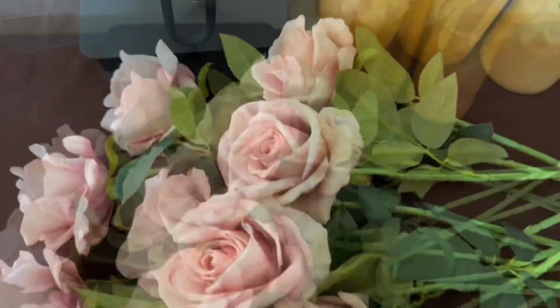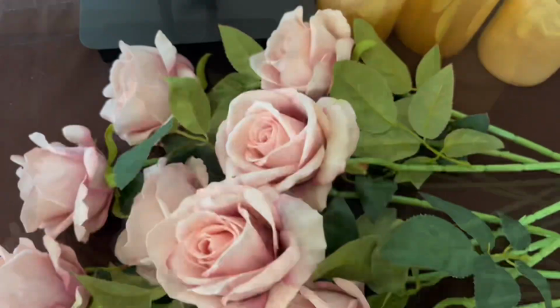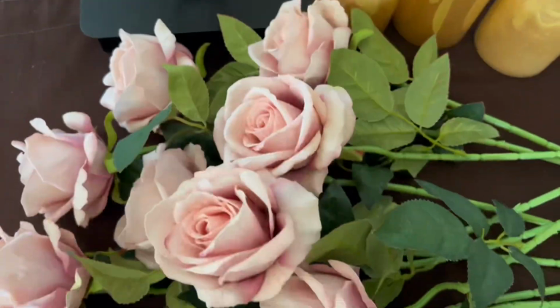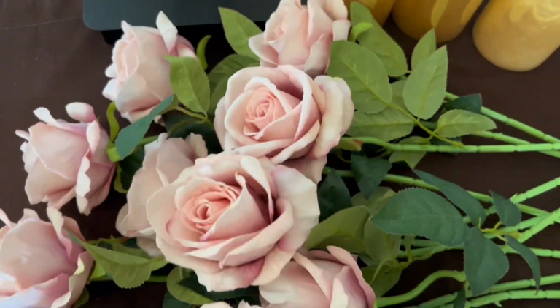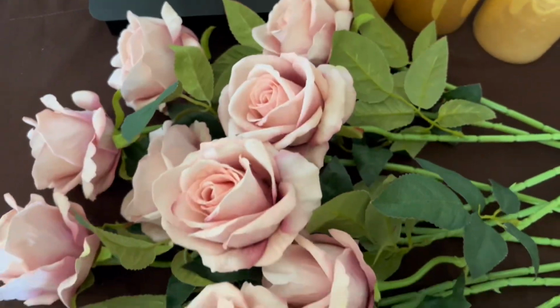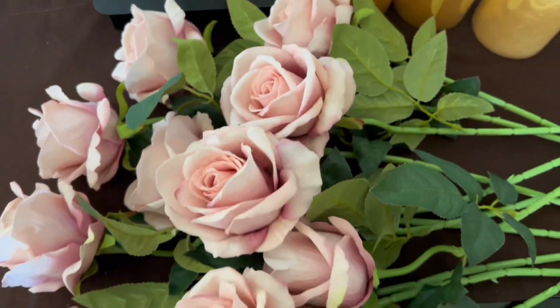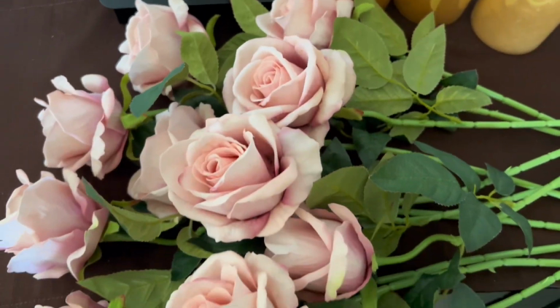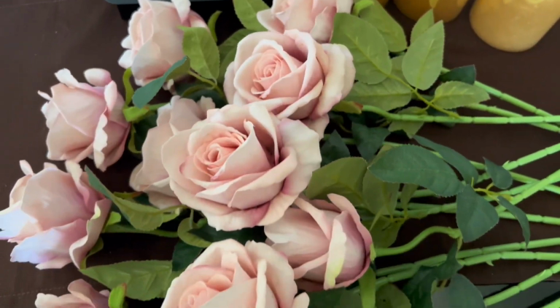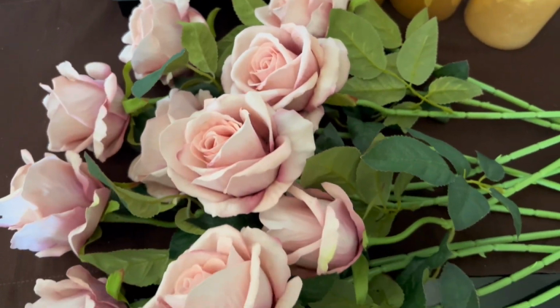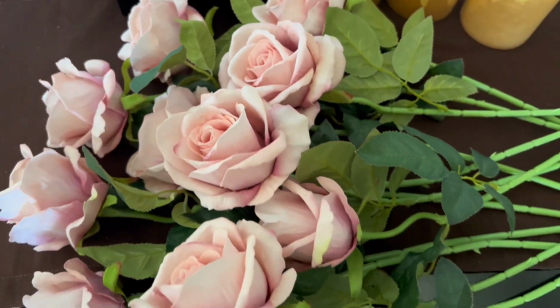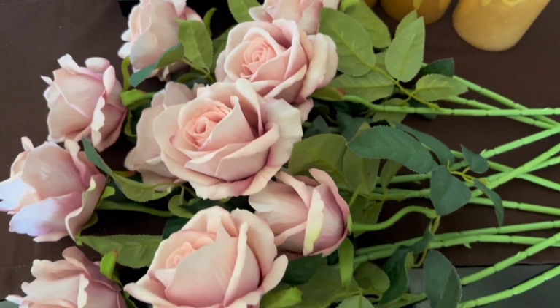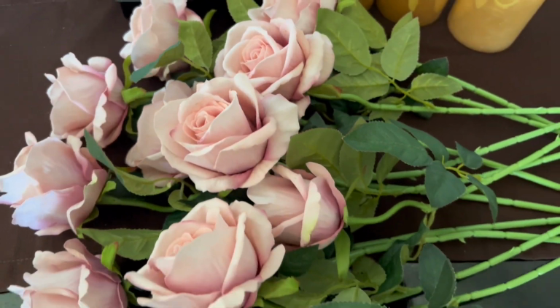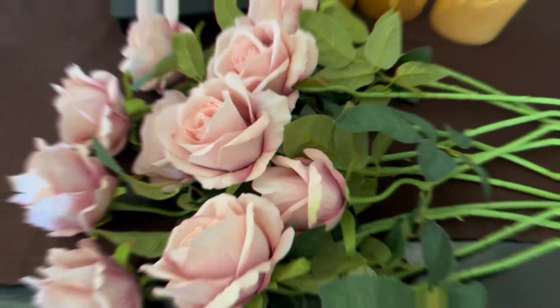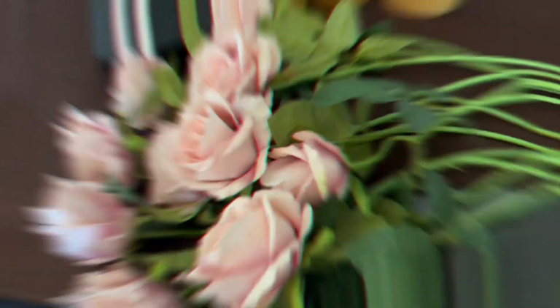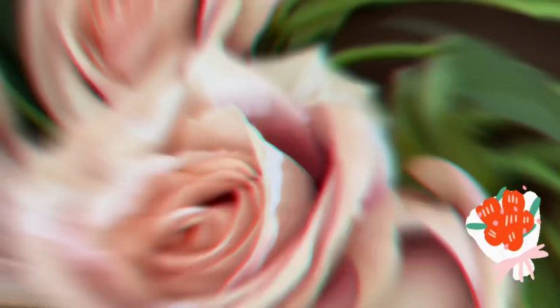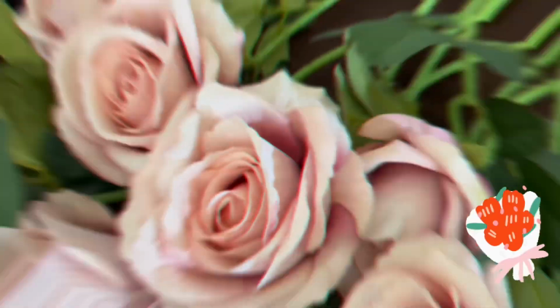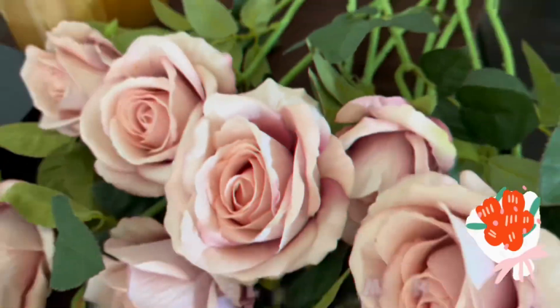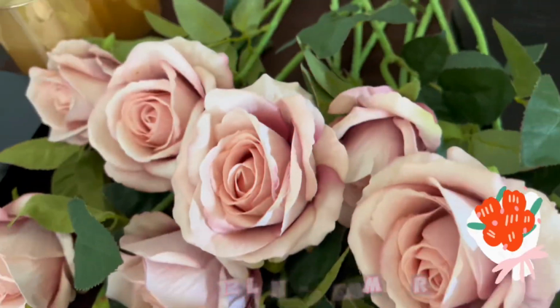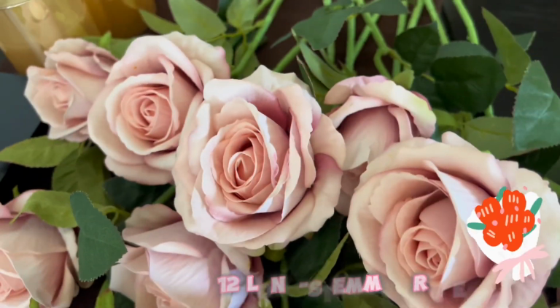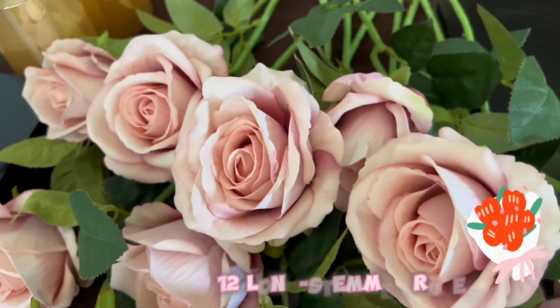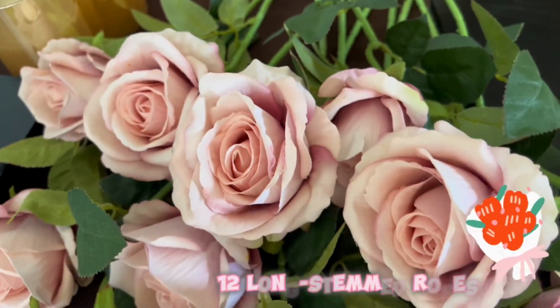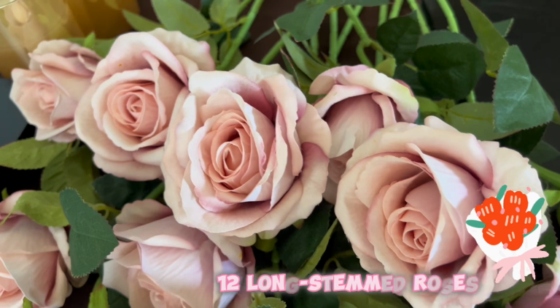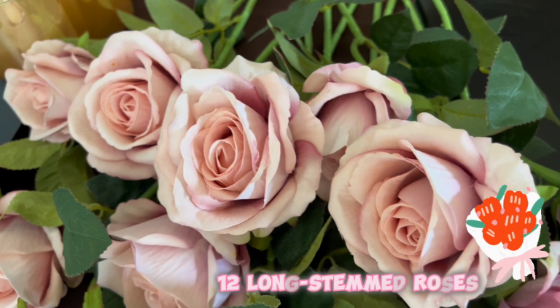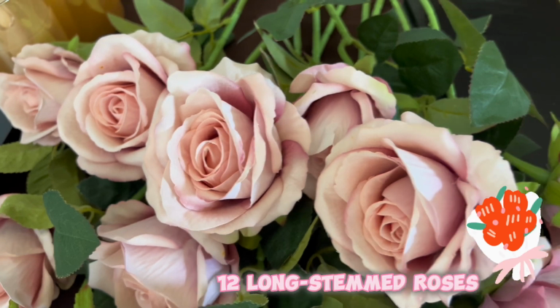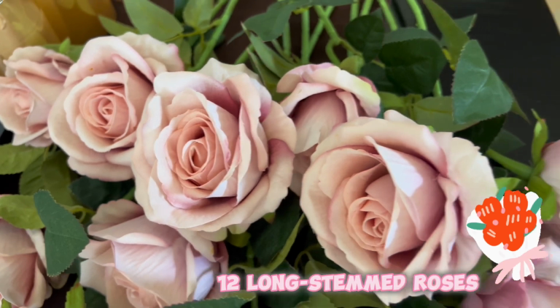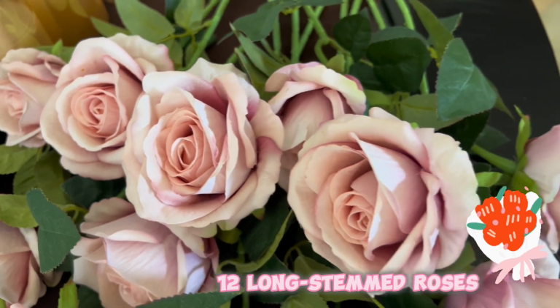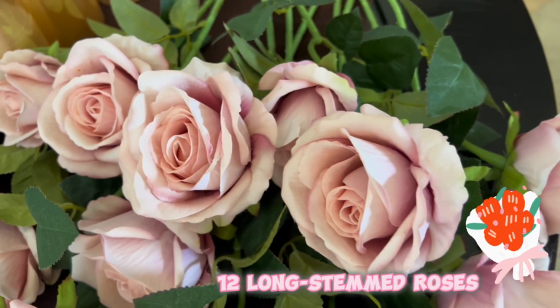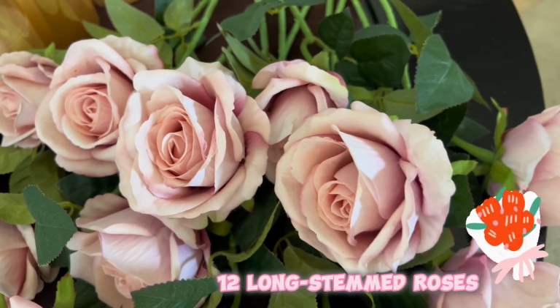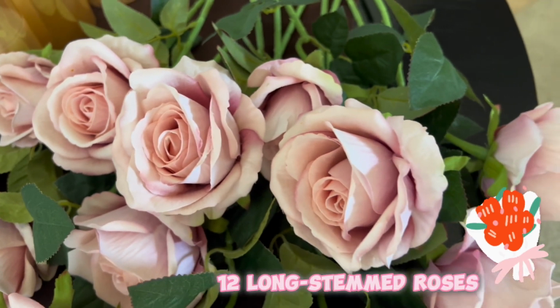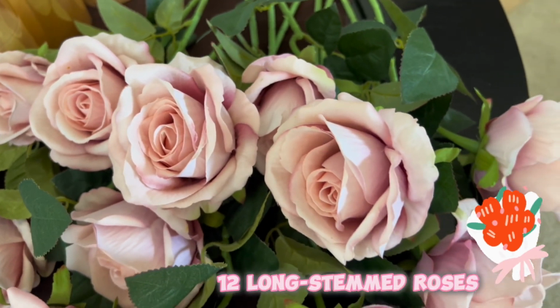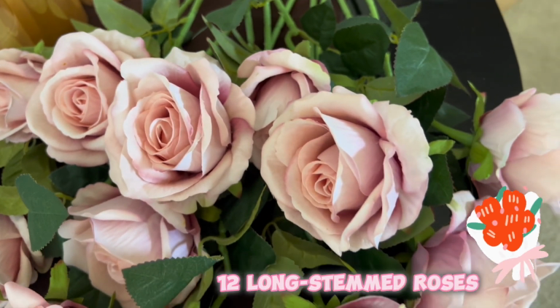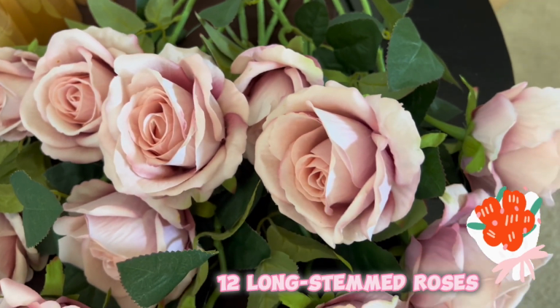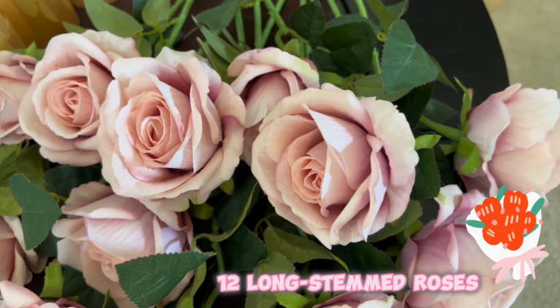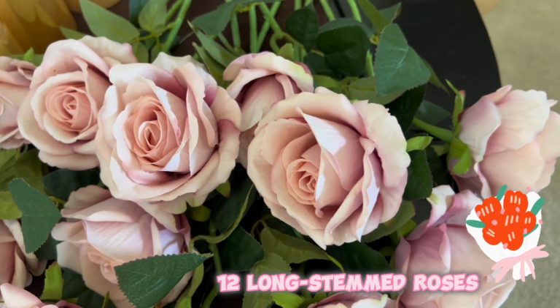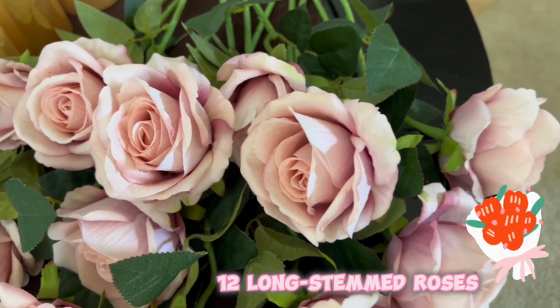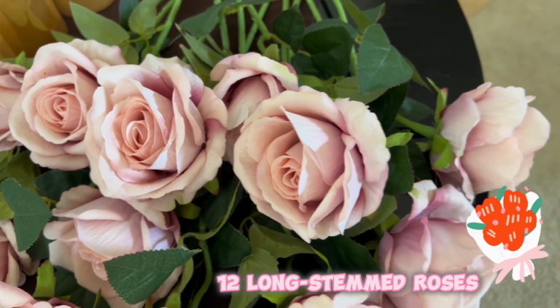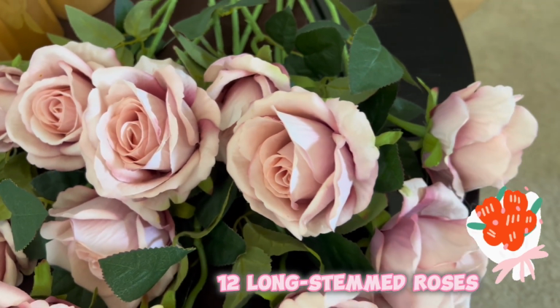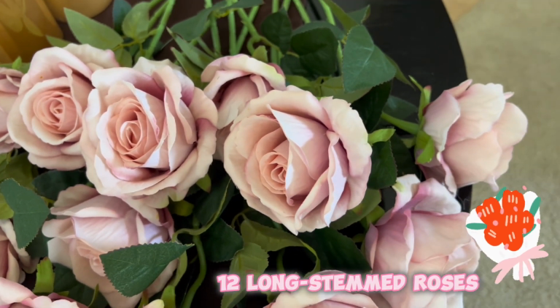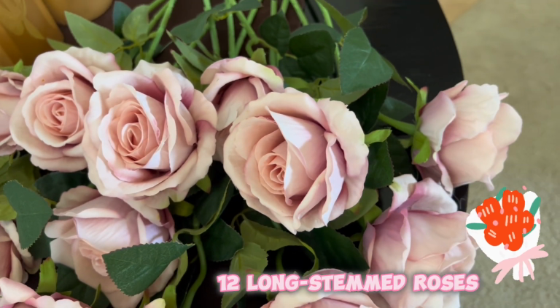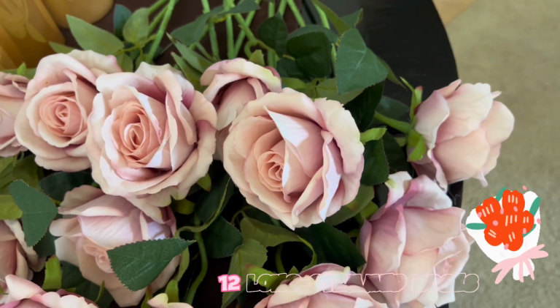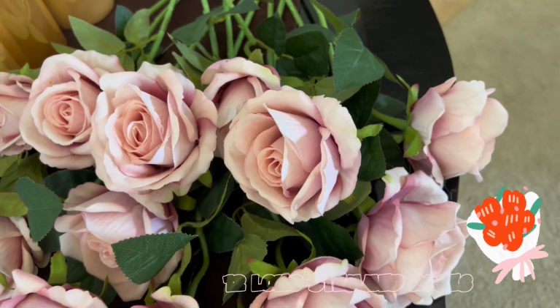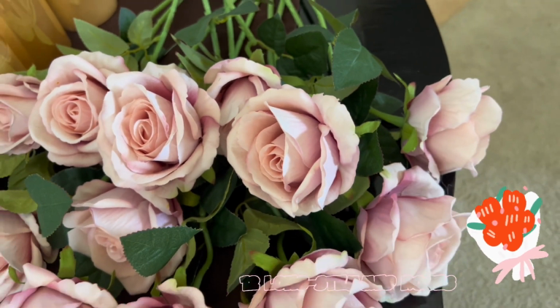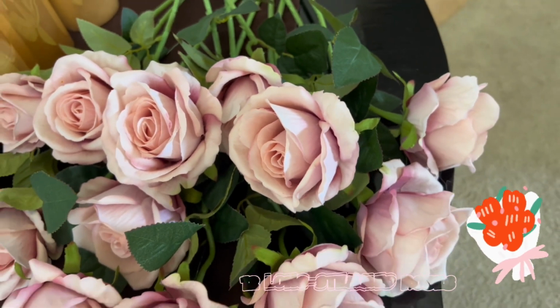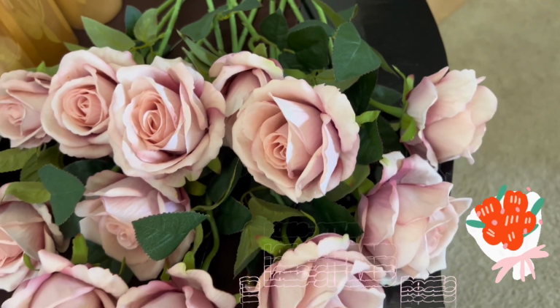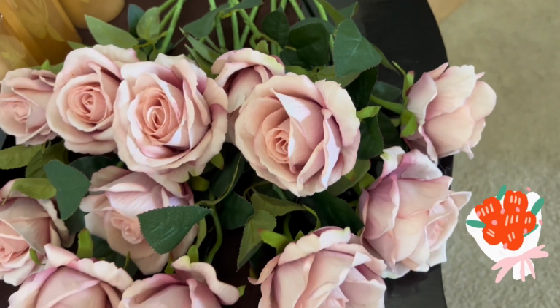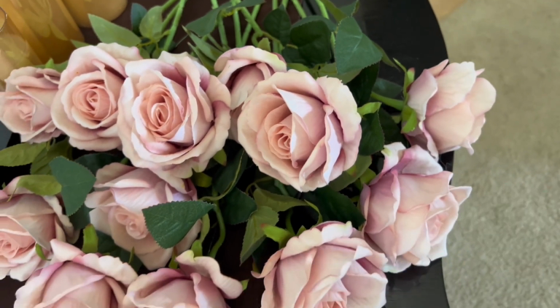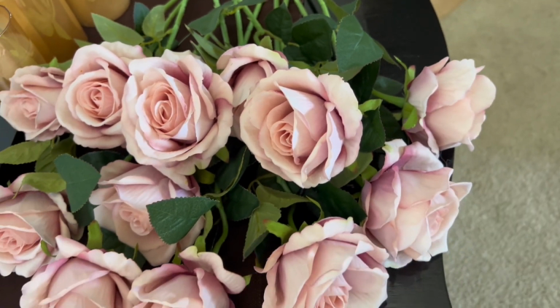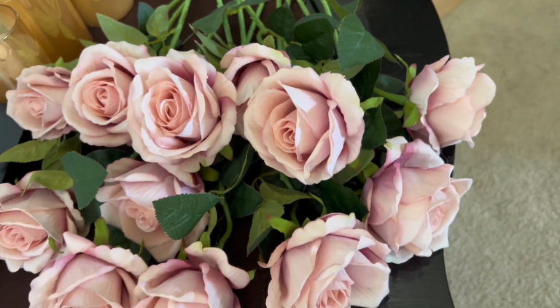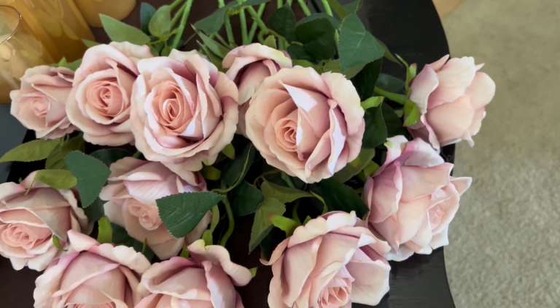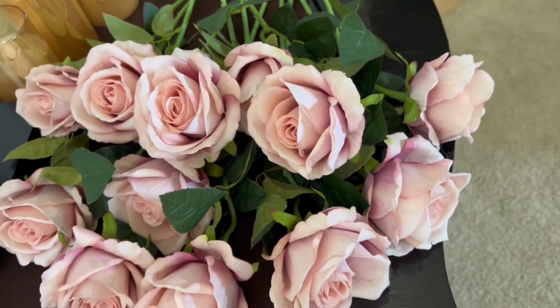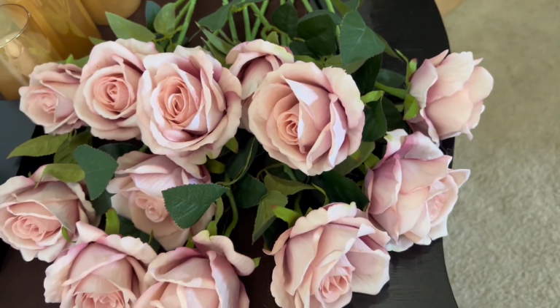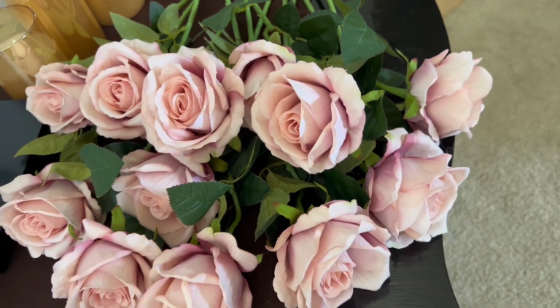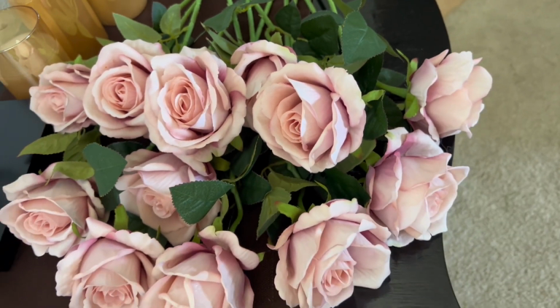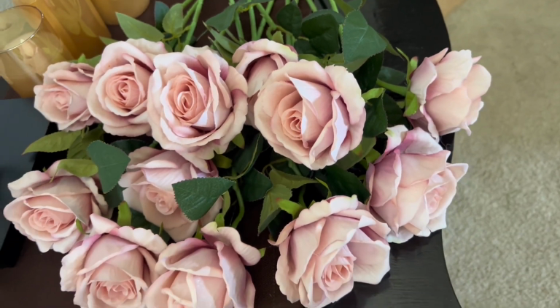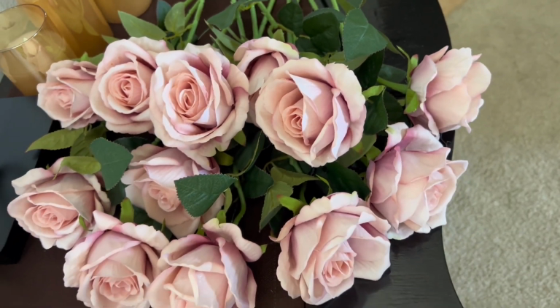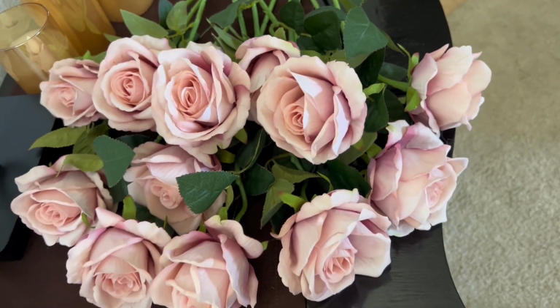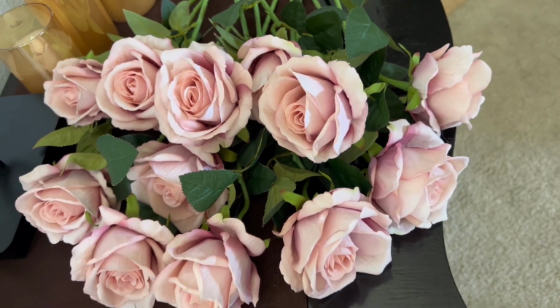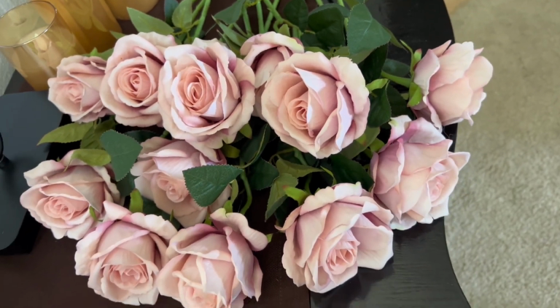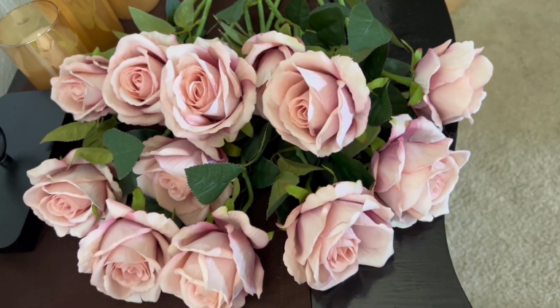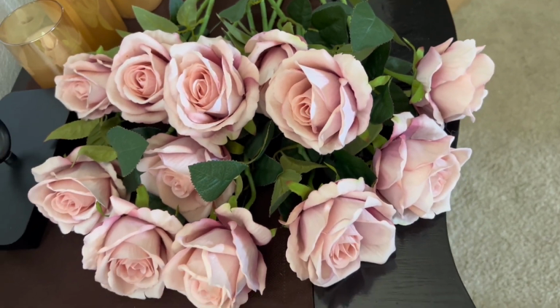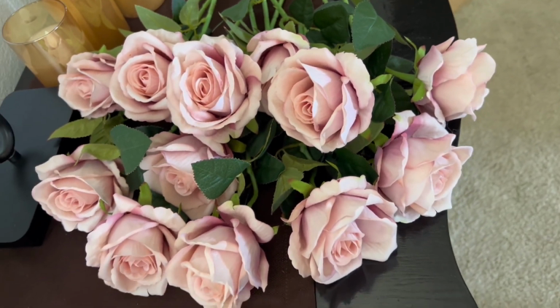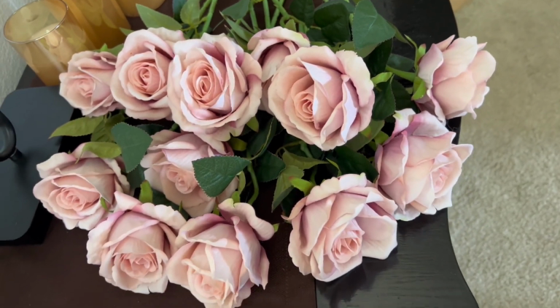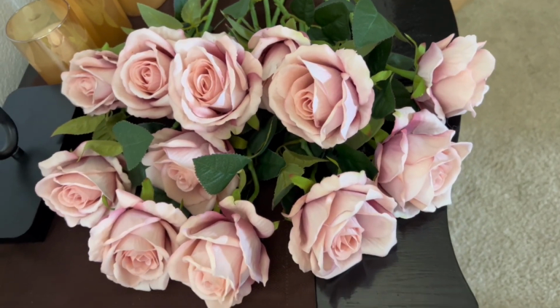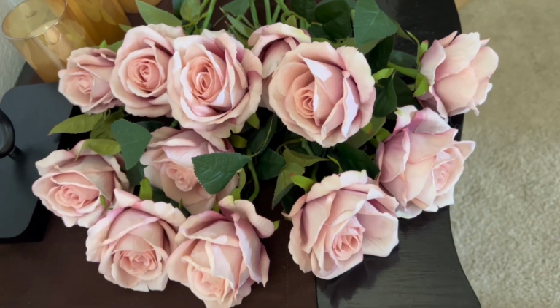Use our long-stemmed roses to add flair to any function, or simply place the flowers in a vase on your home dining room table.